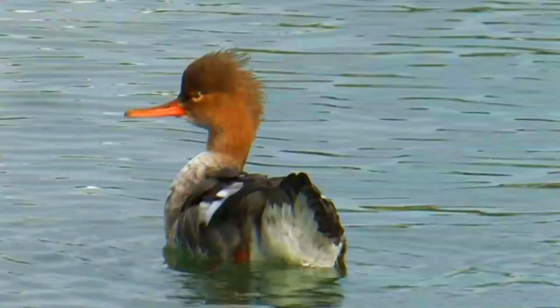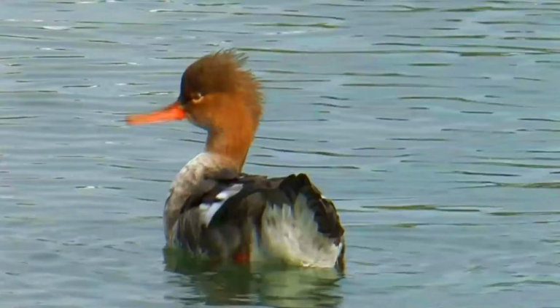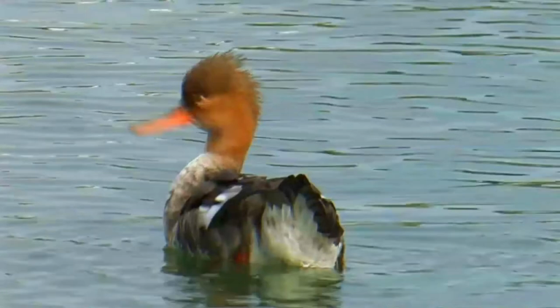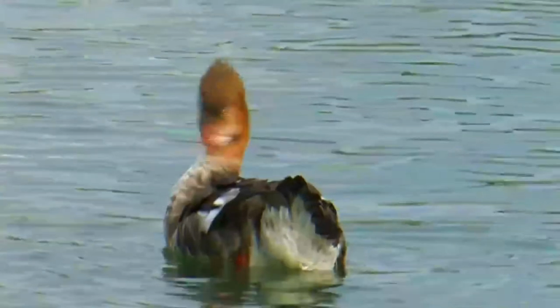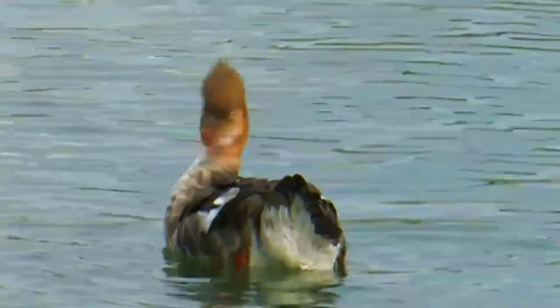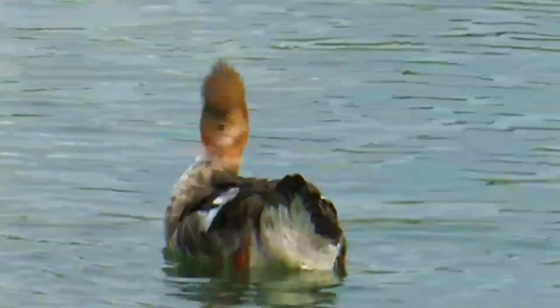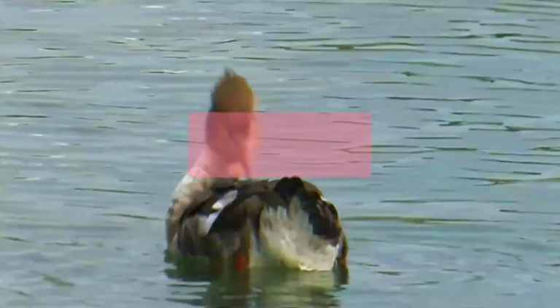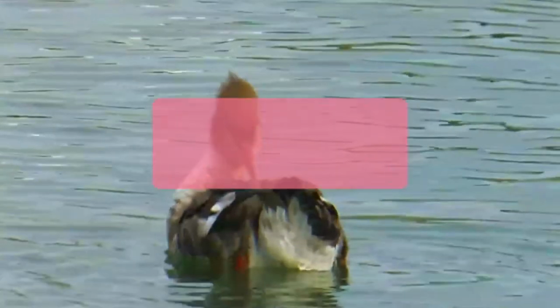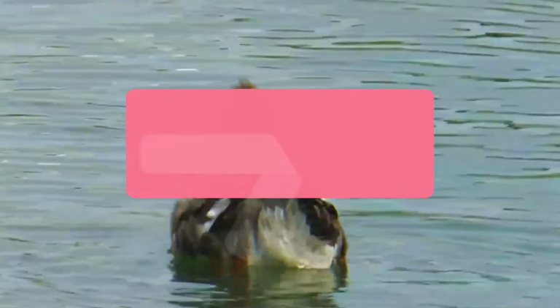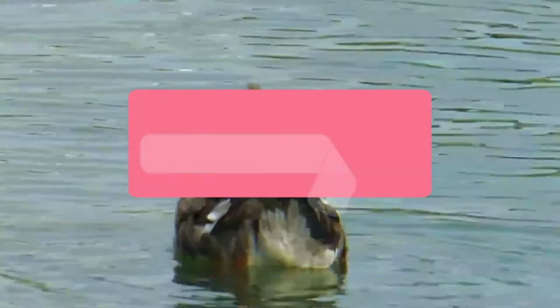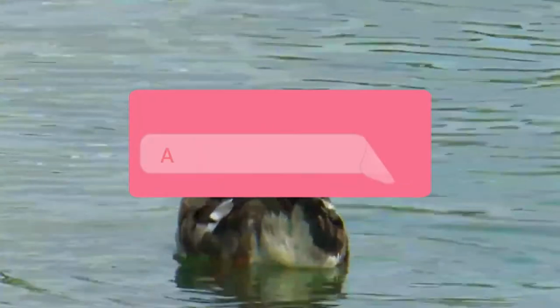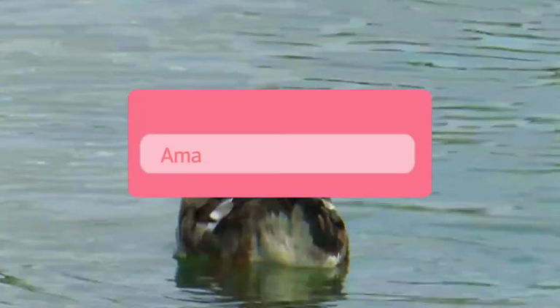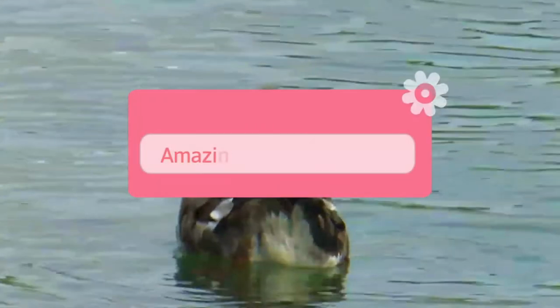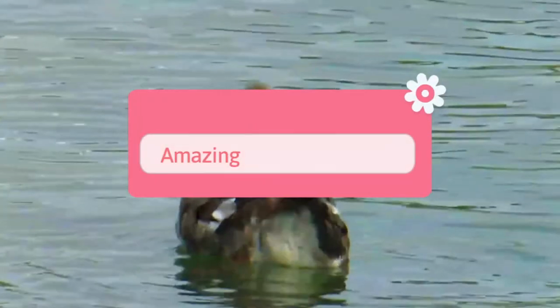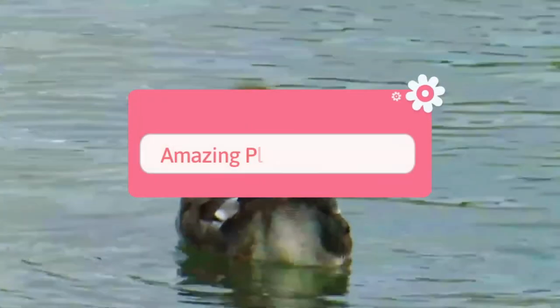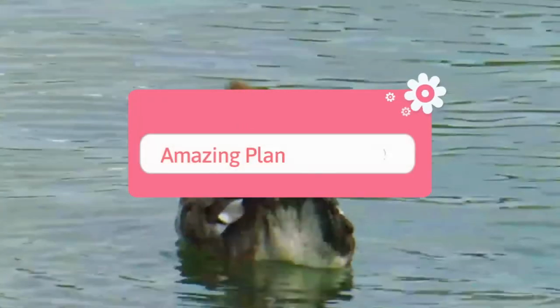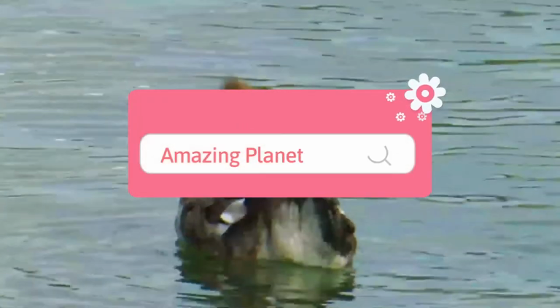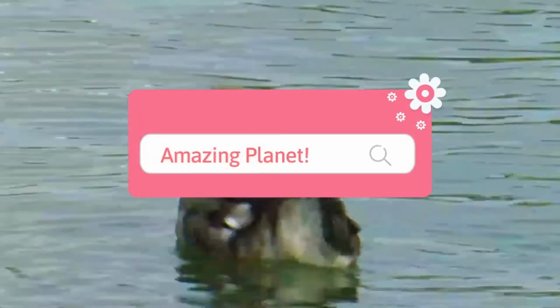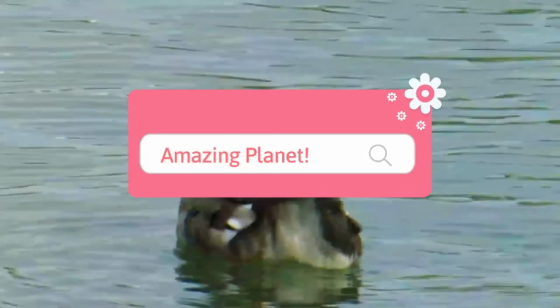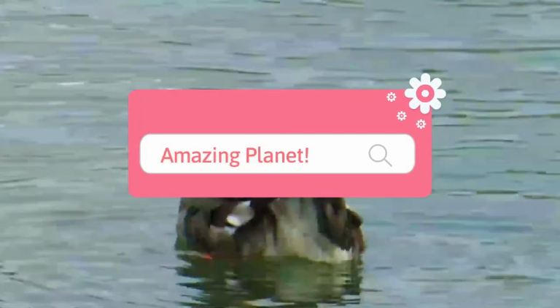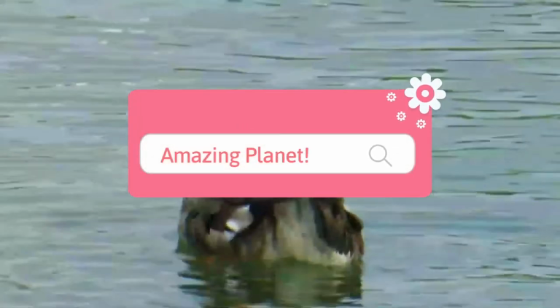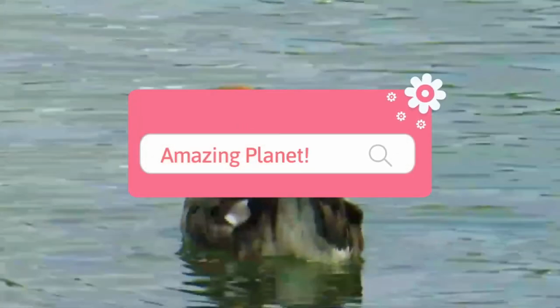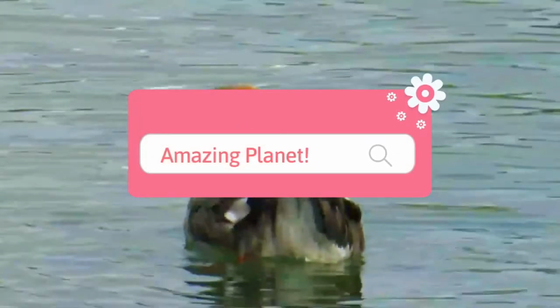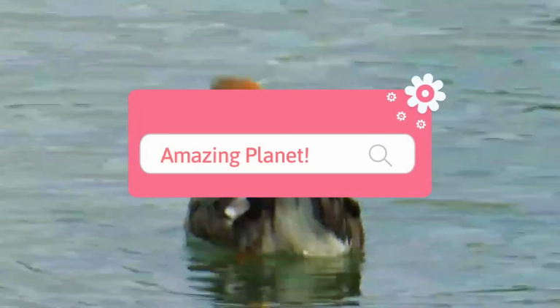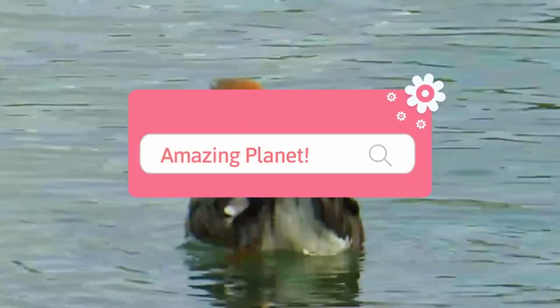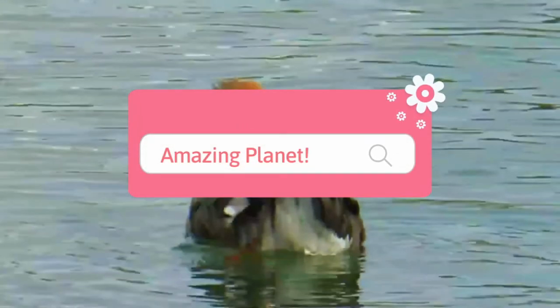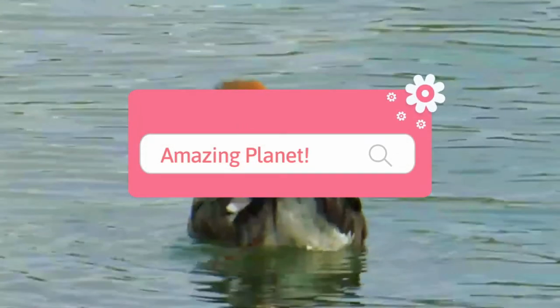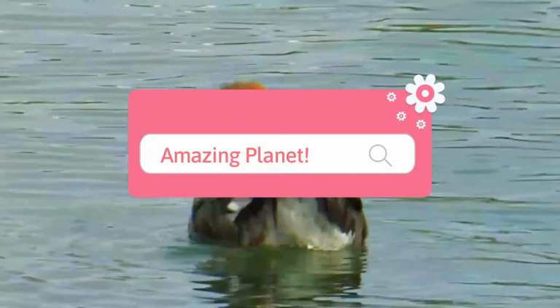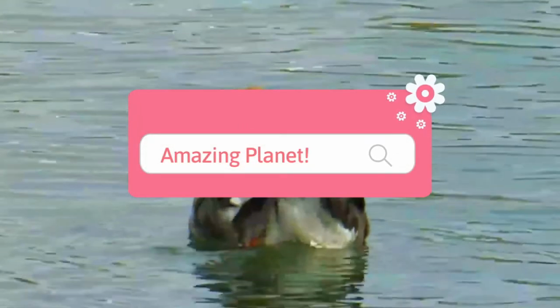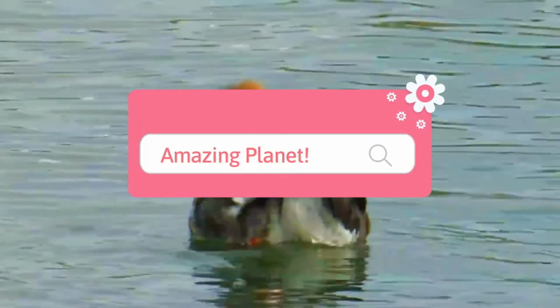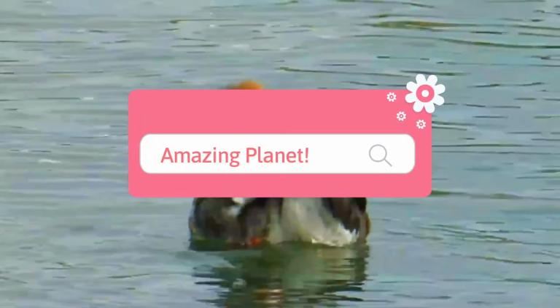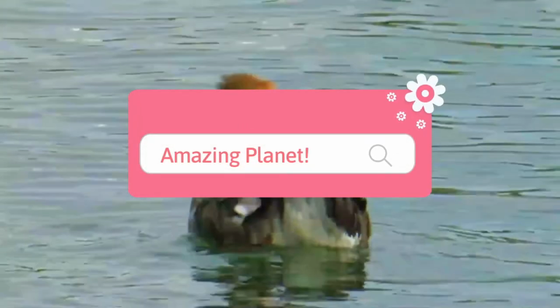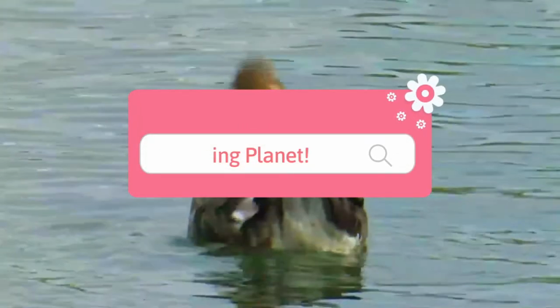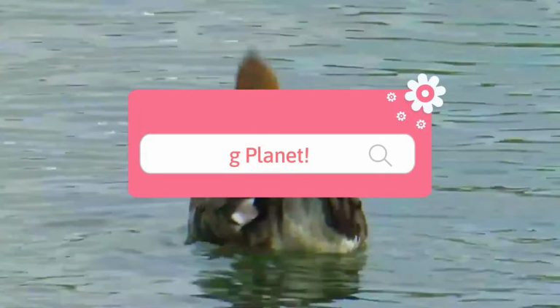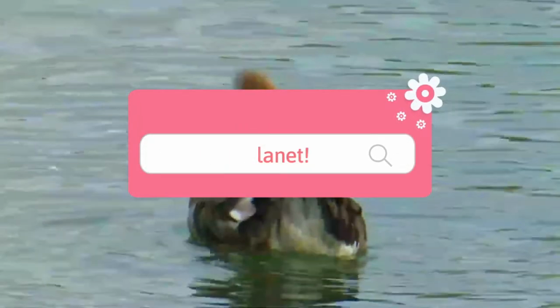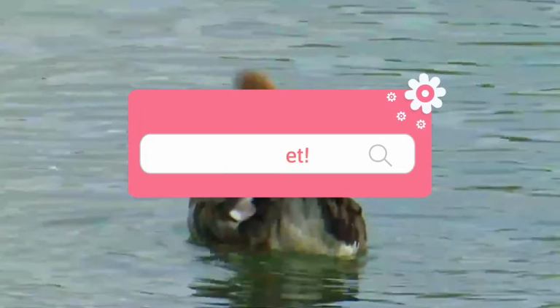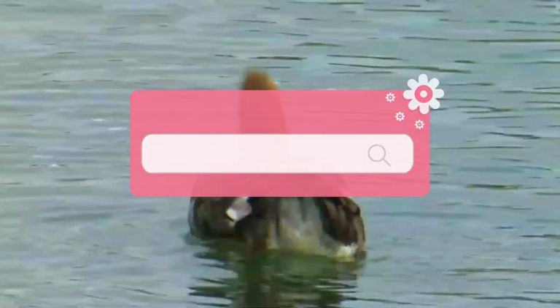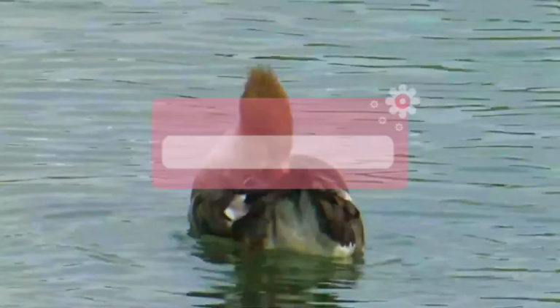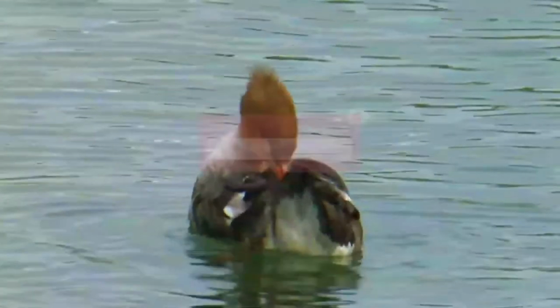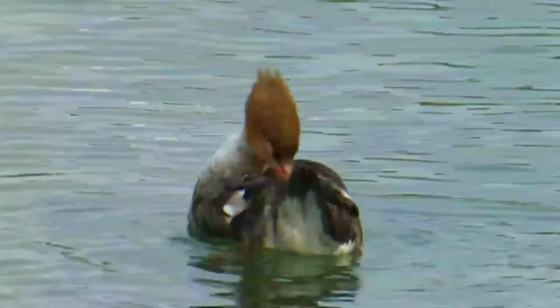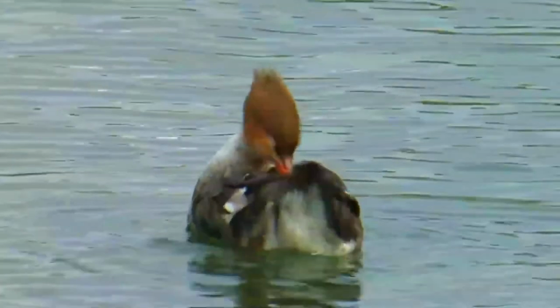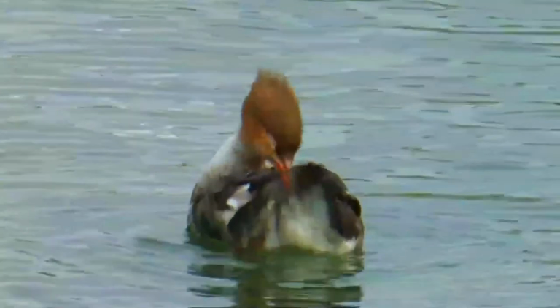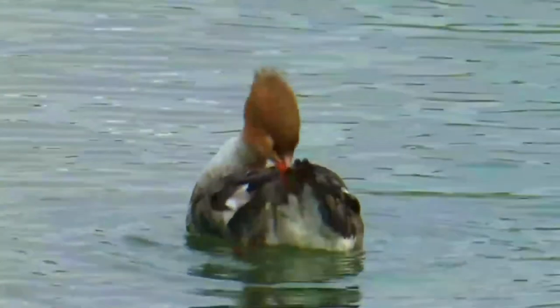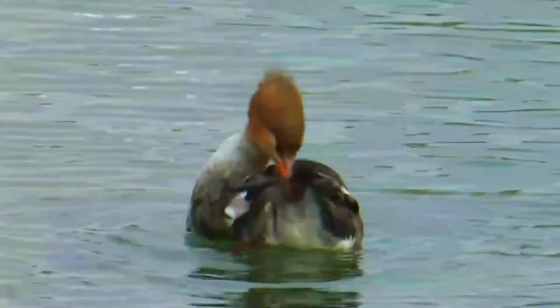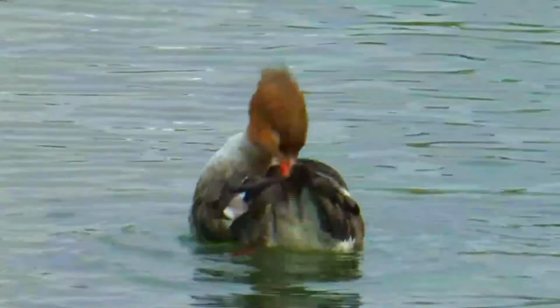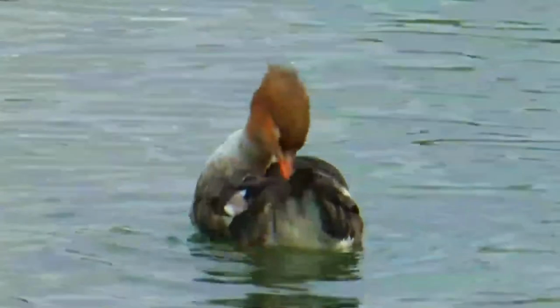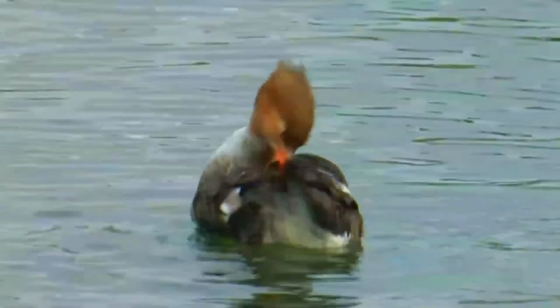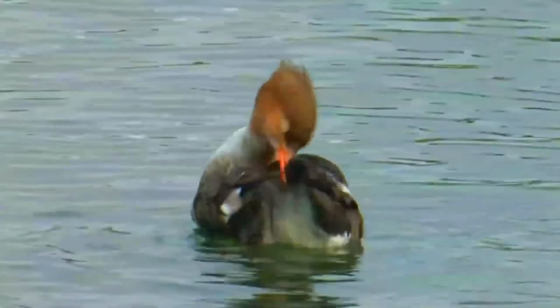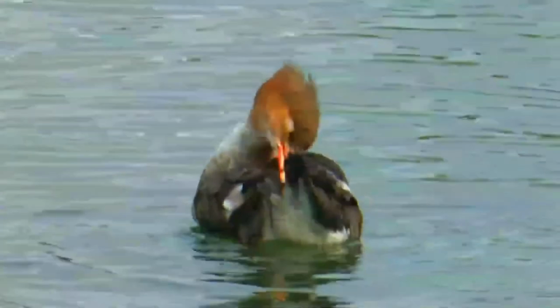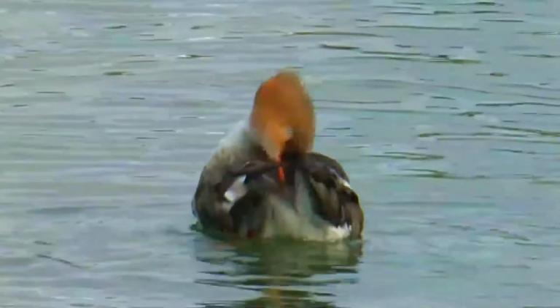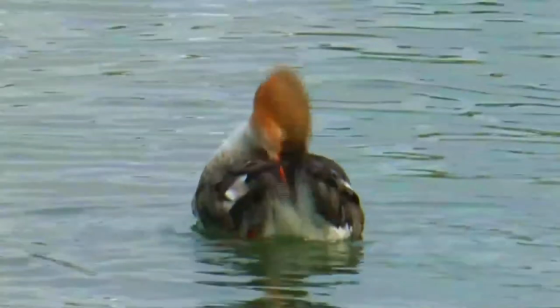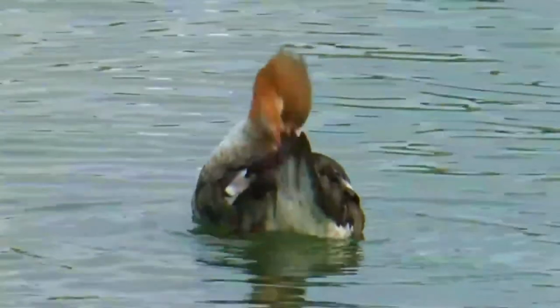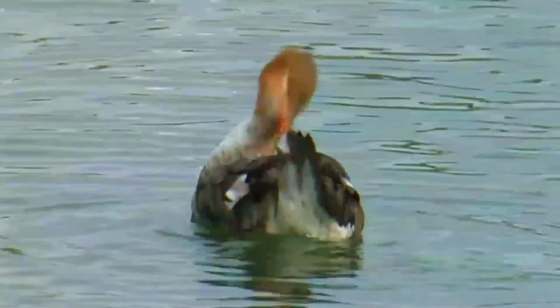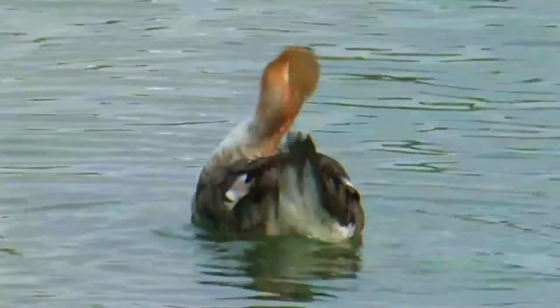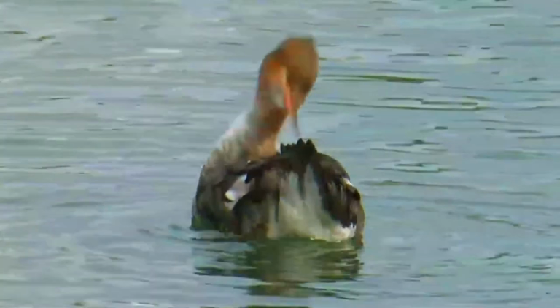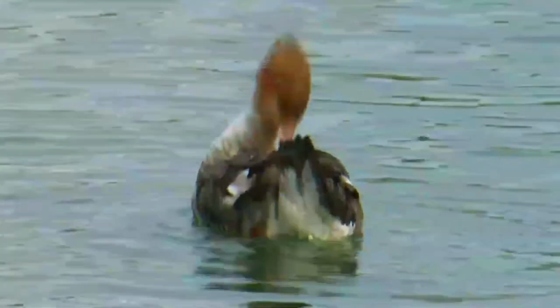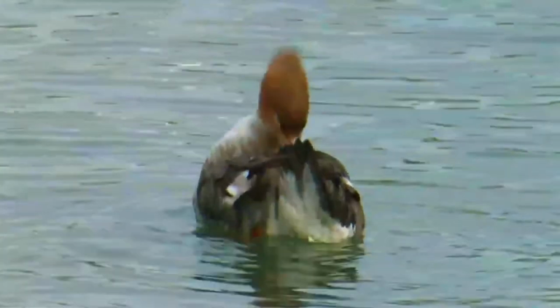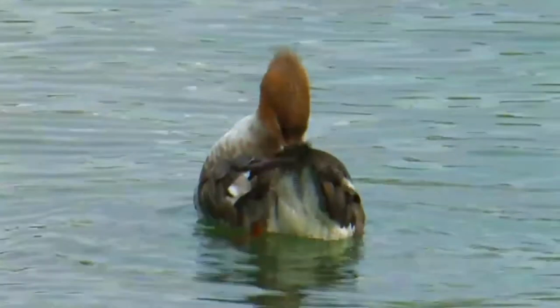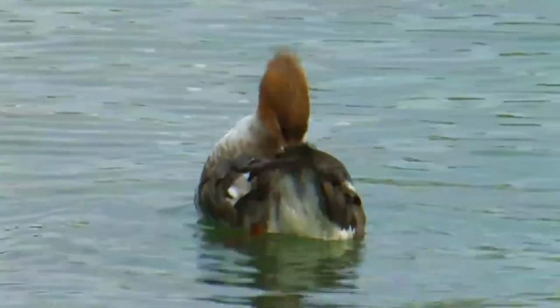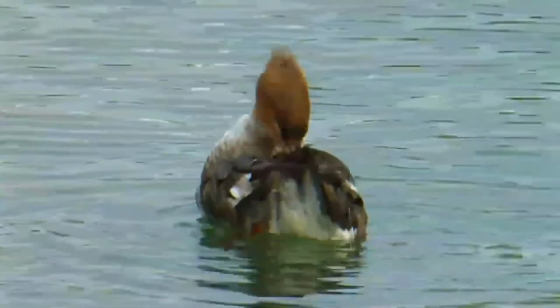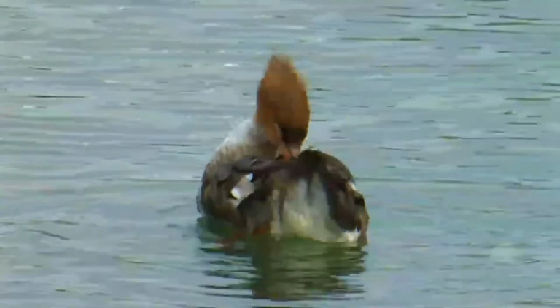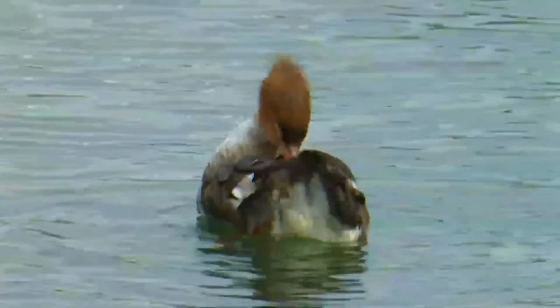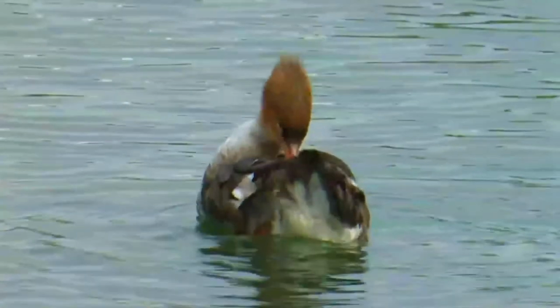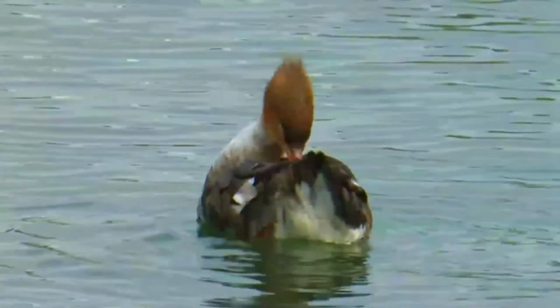Did you know that a flamingo can eat only when its head is upside down? Awesome, isn't it? Welcome again!